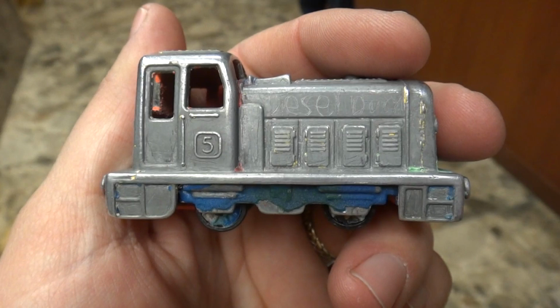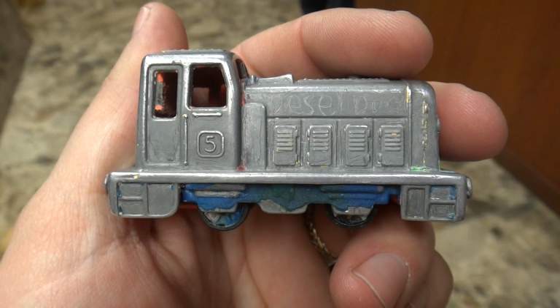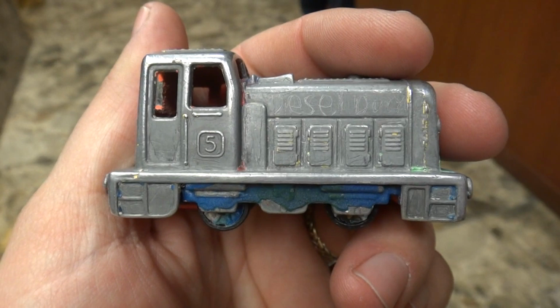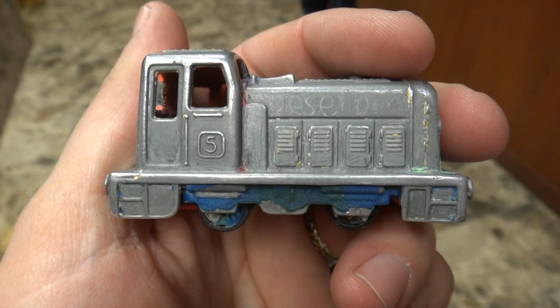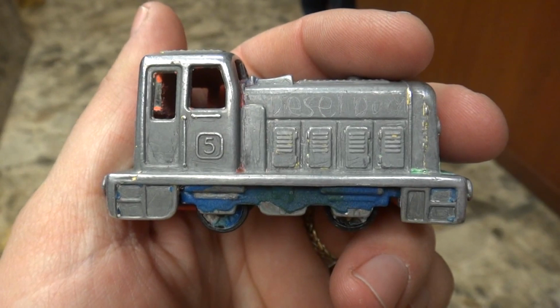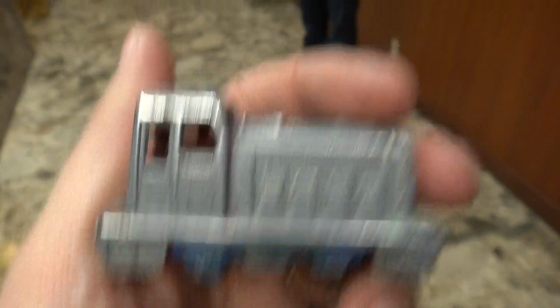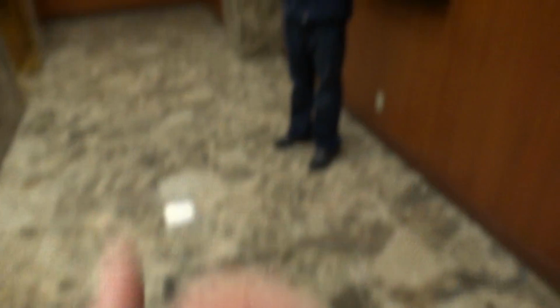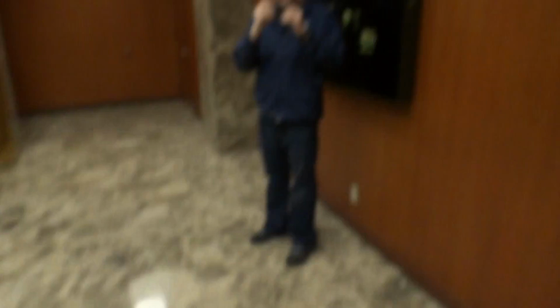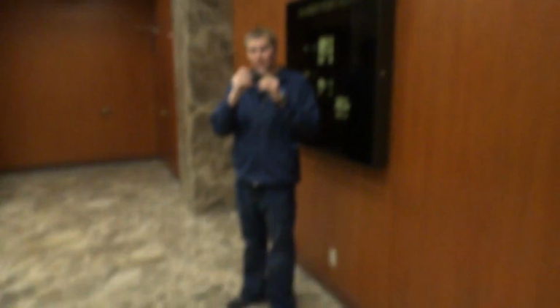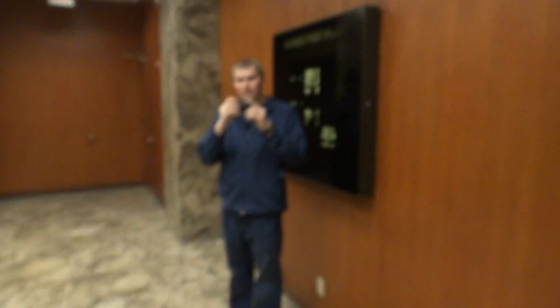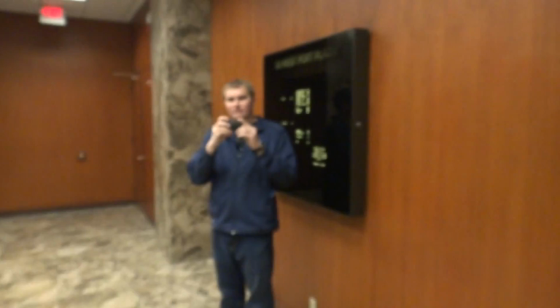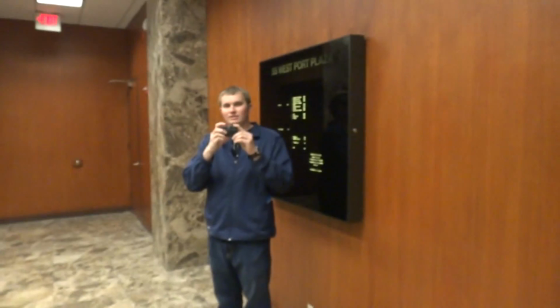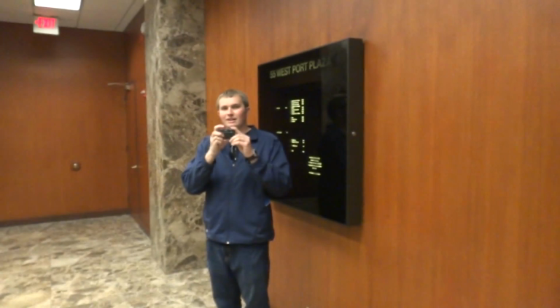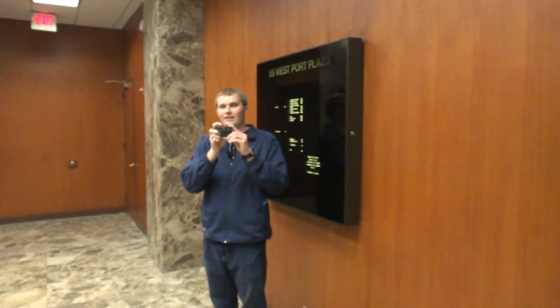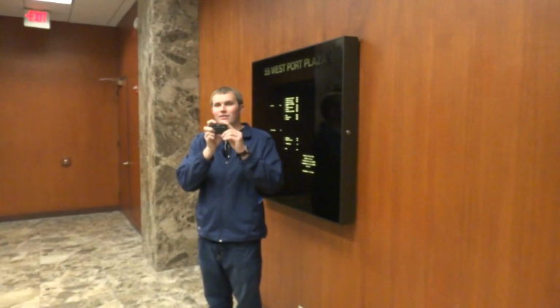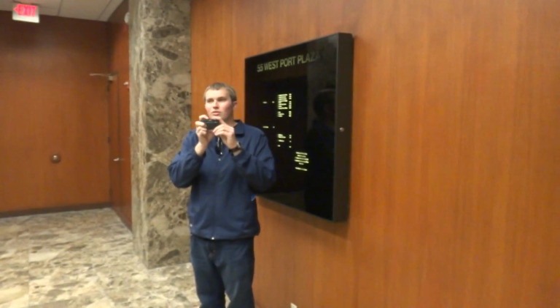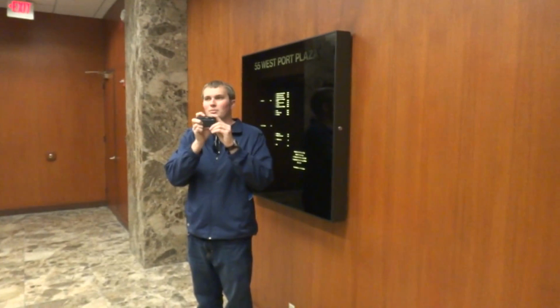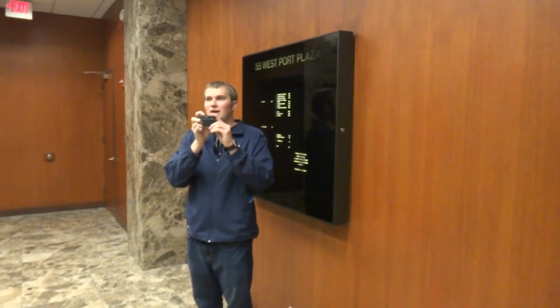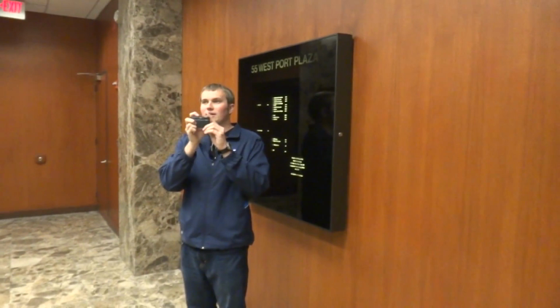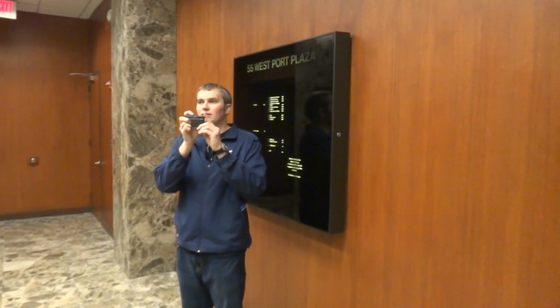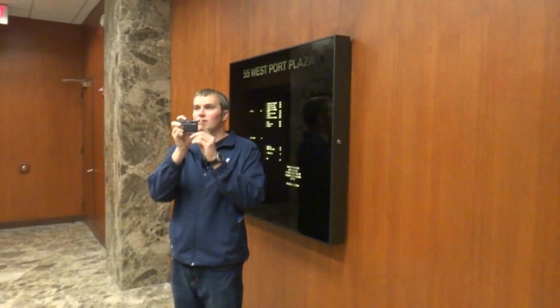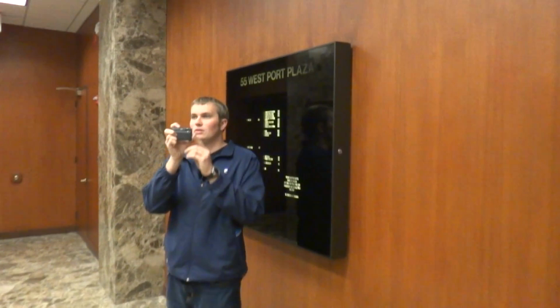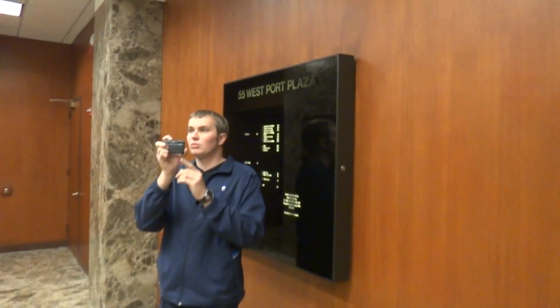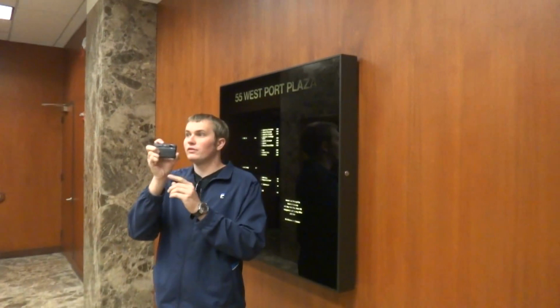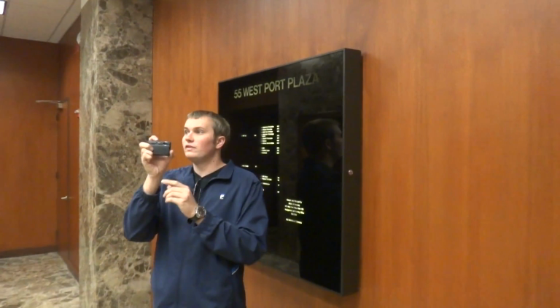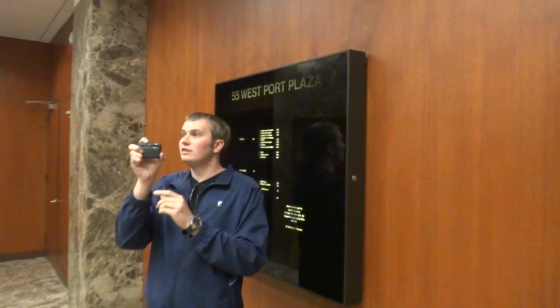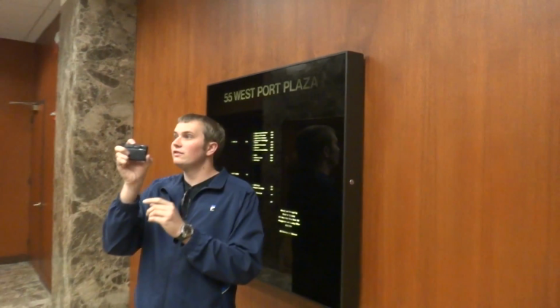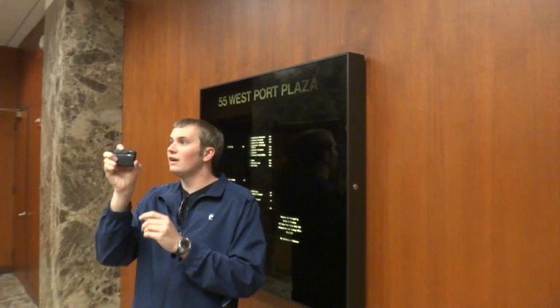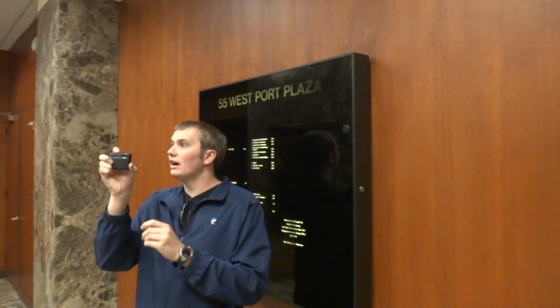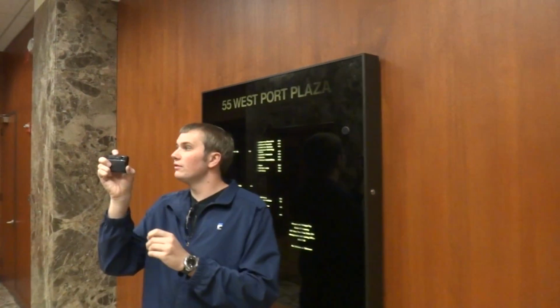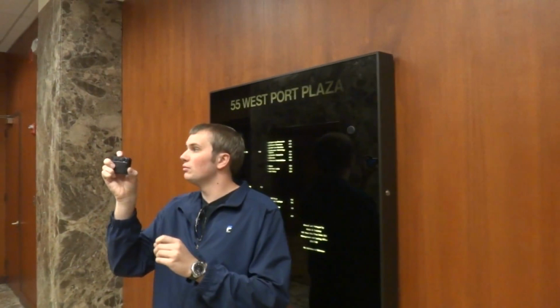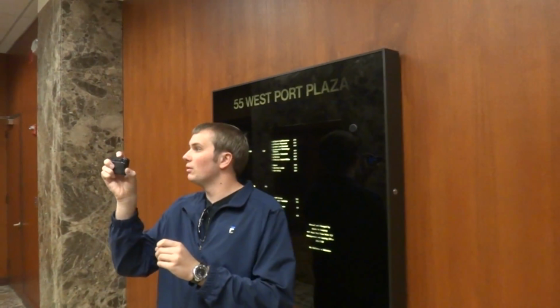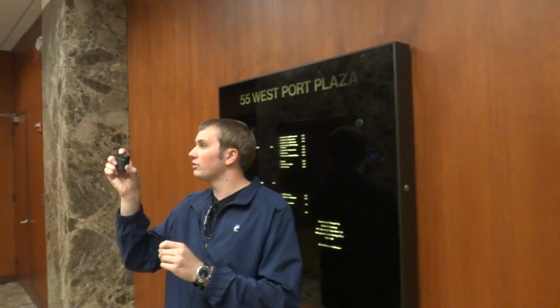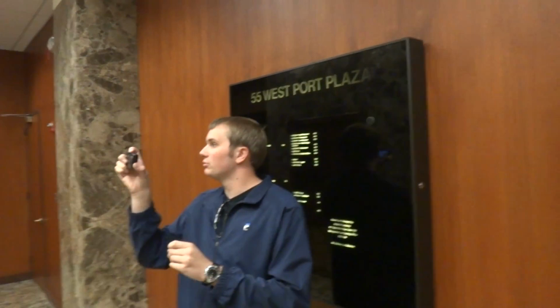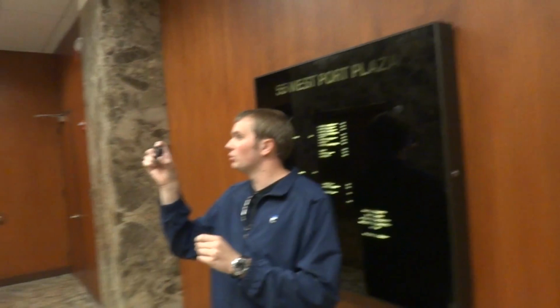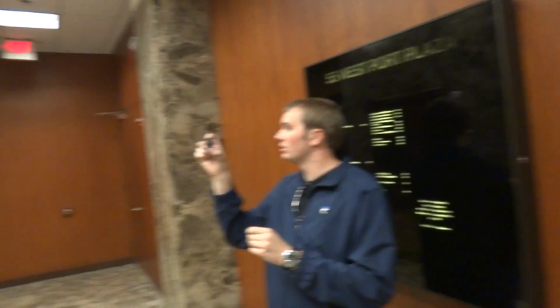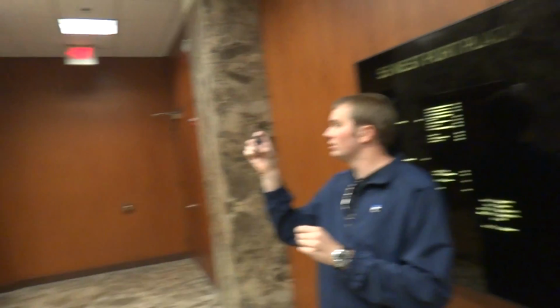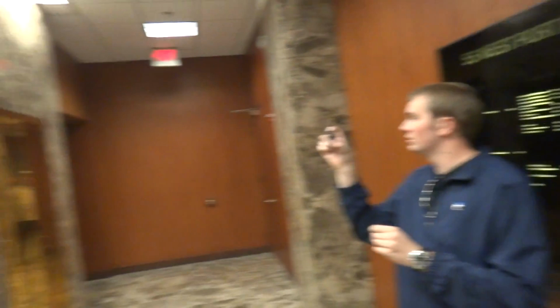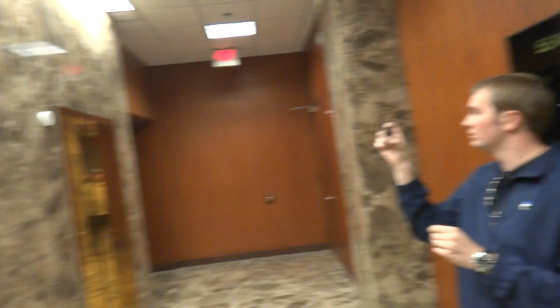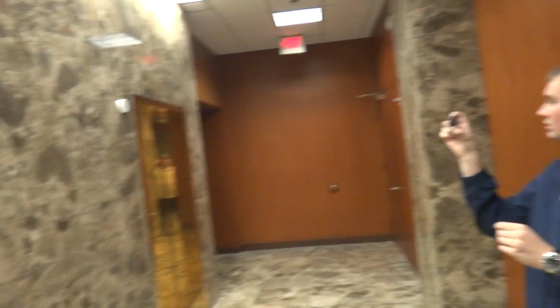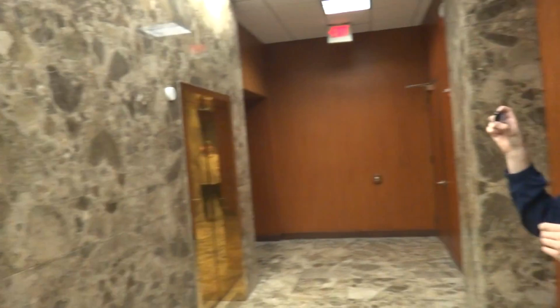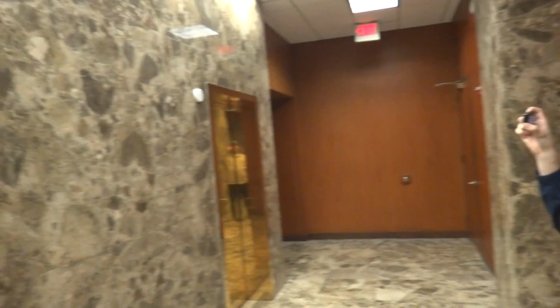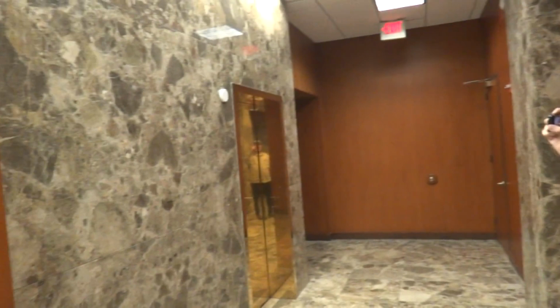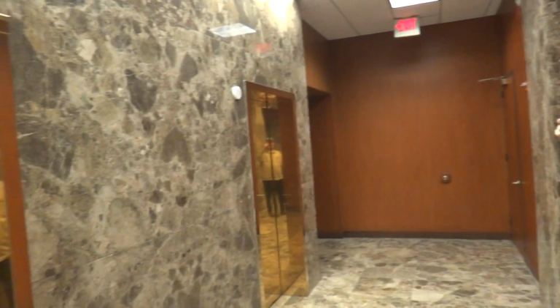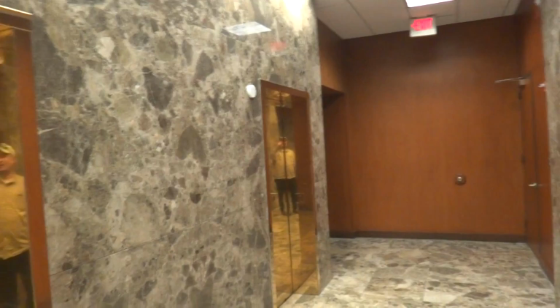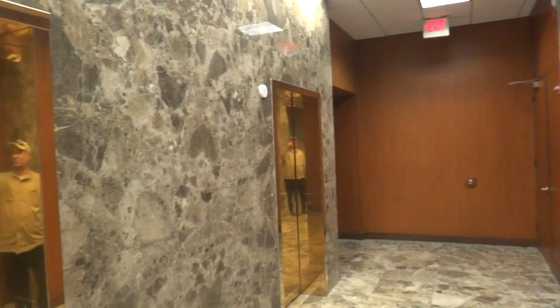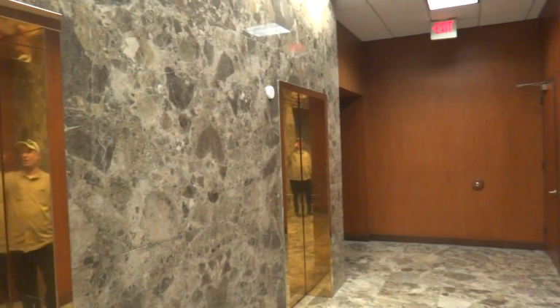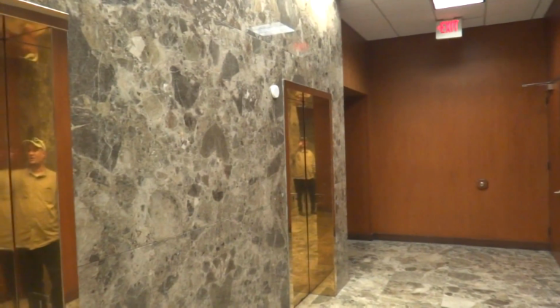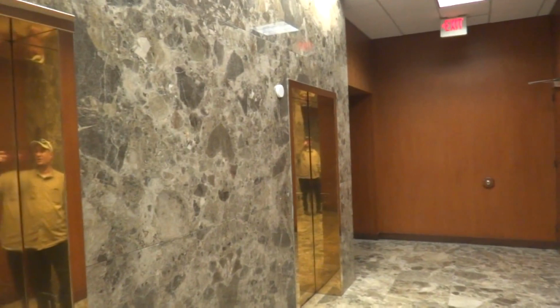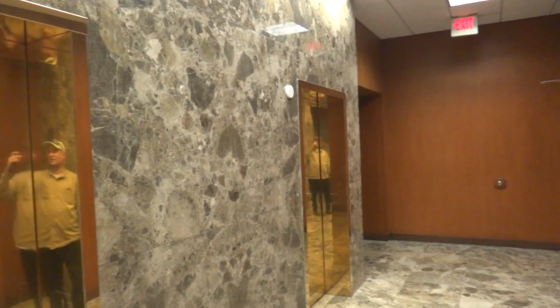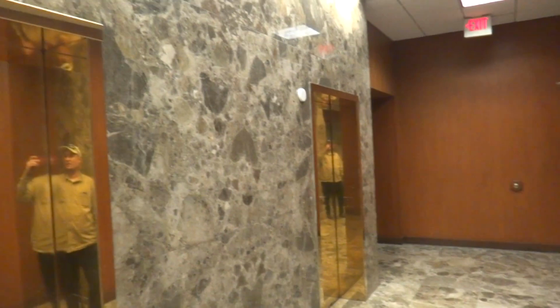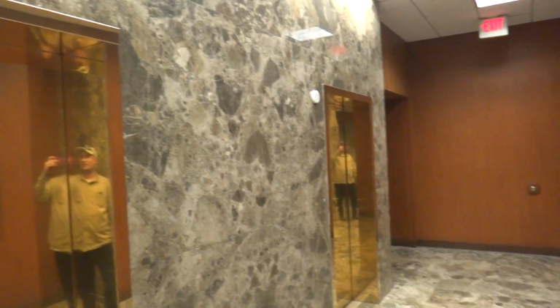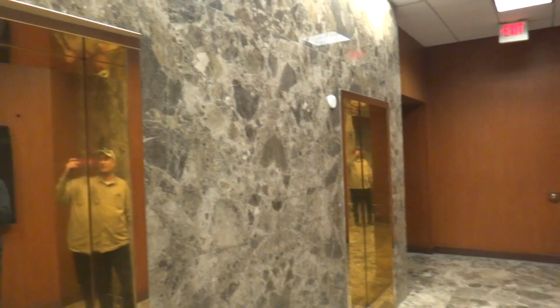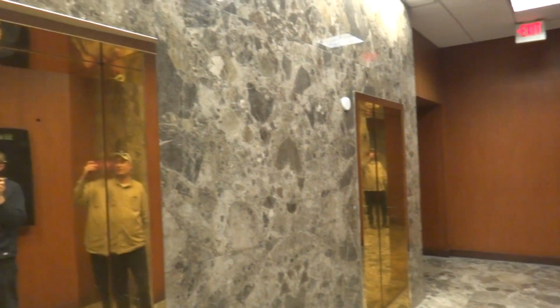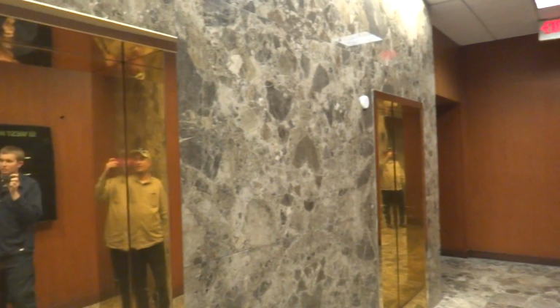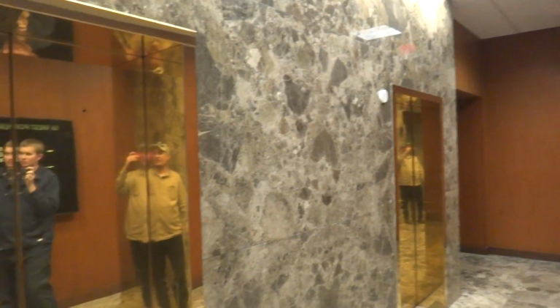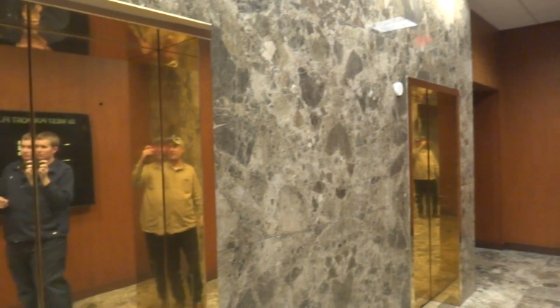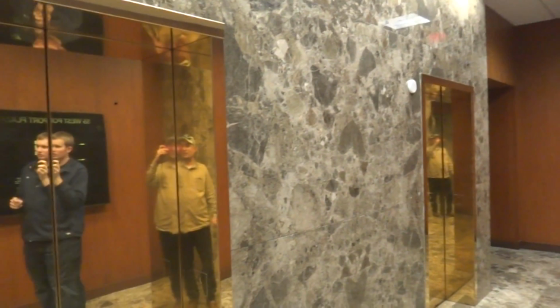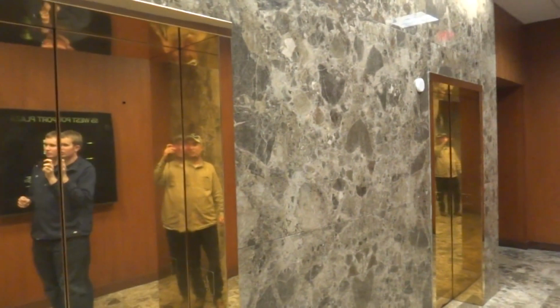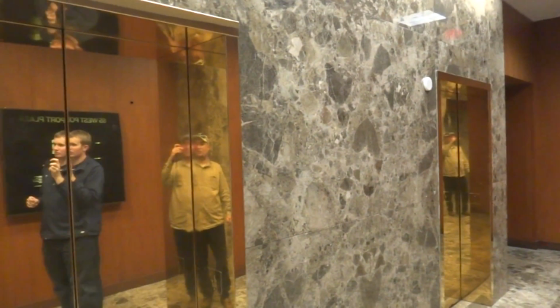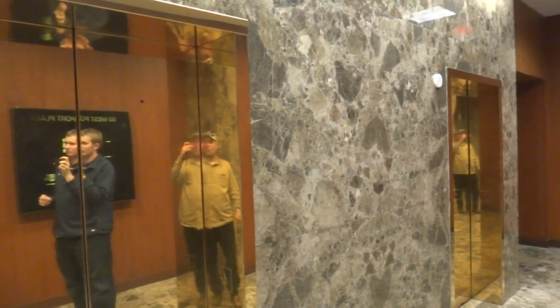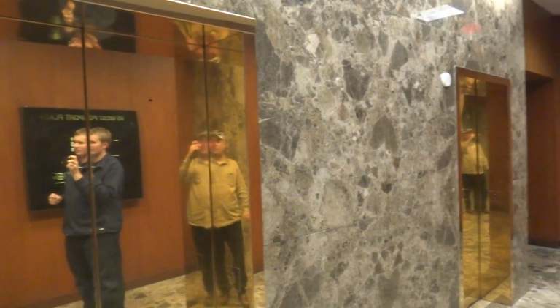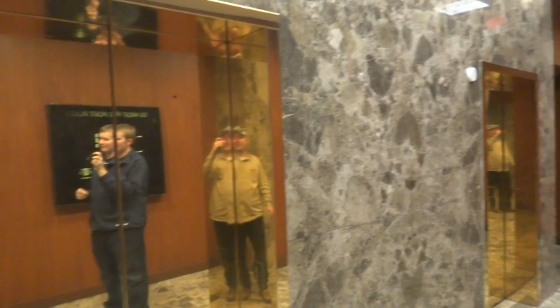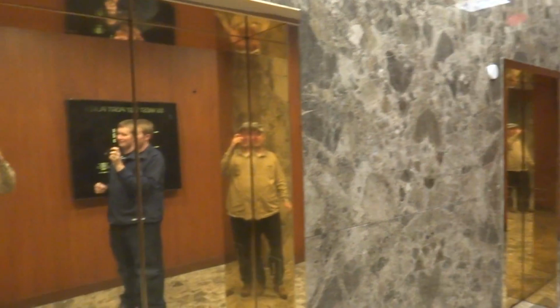Alright, I'm recording. We are at 55 Westport Plaza, and guess what? It's Dover!